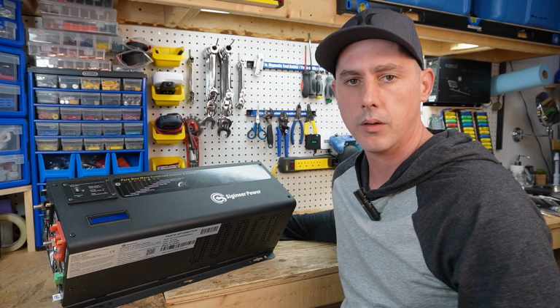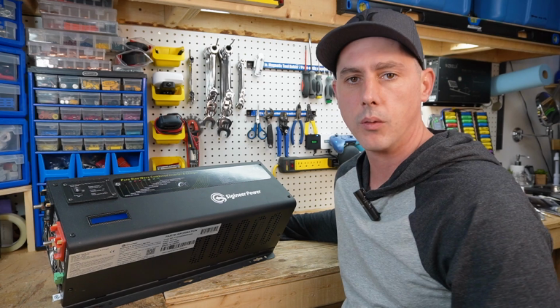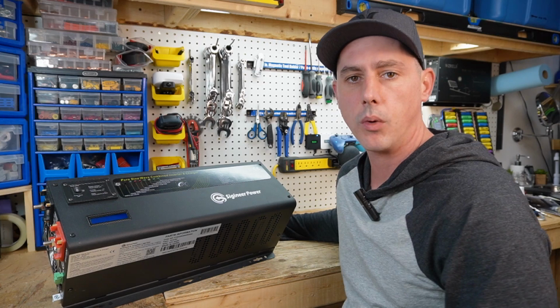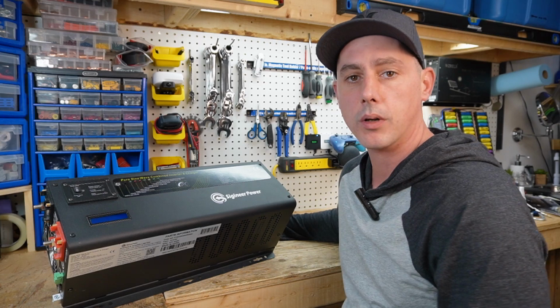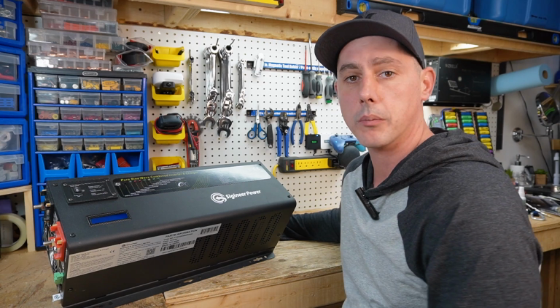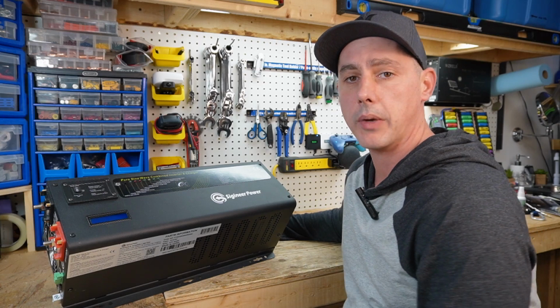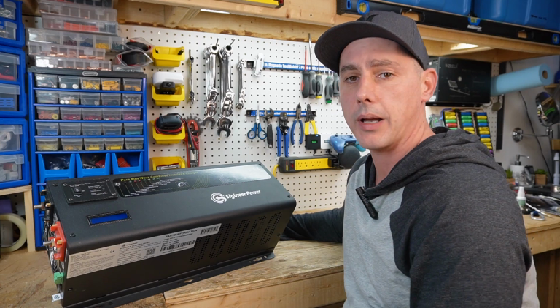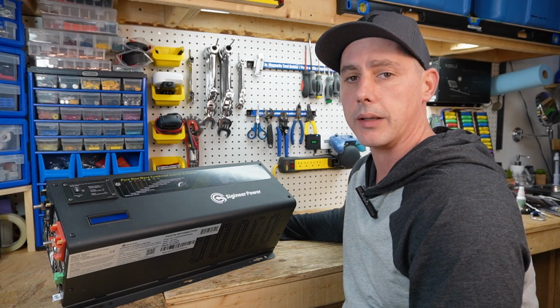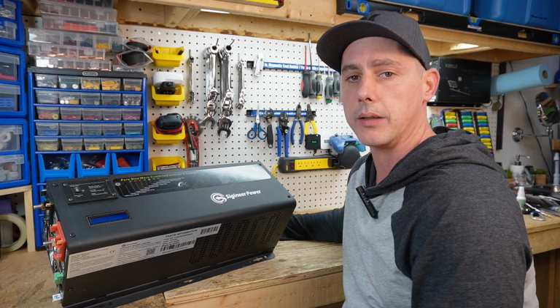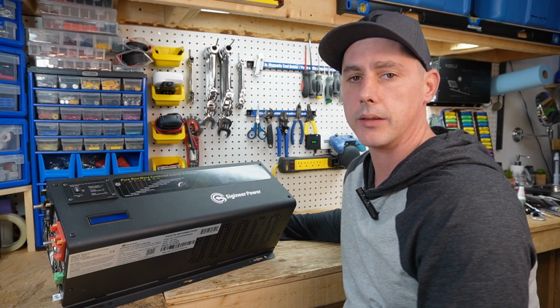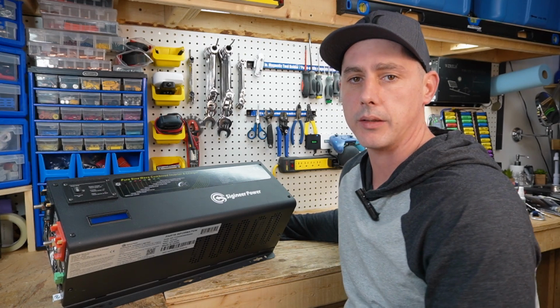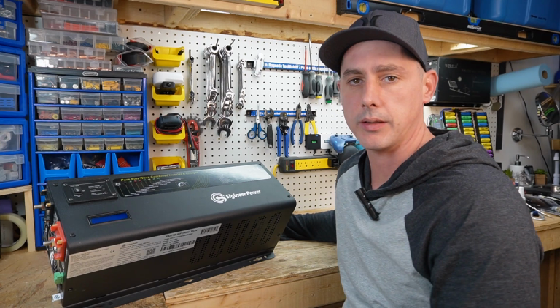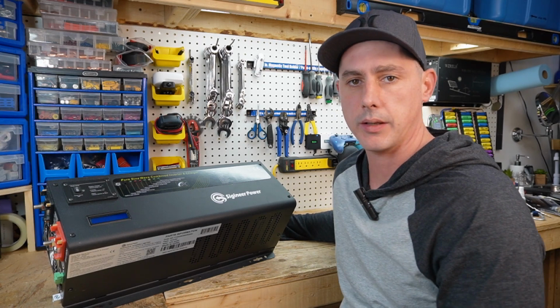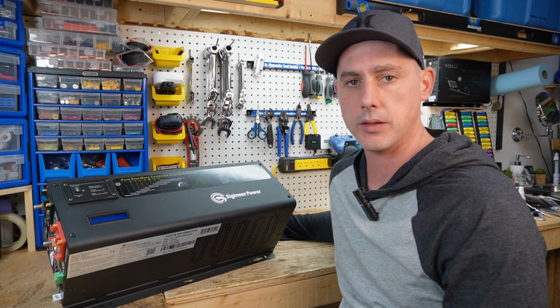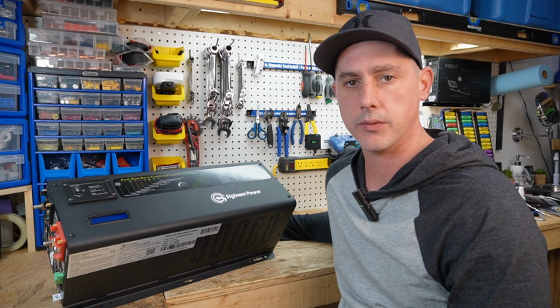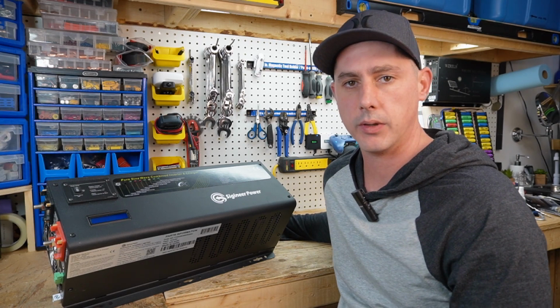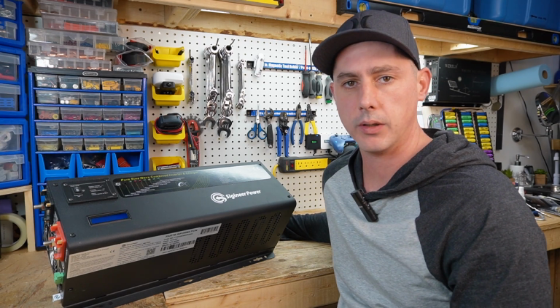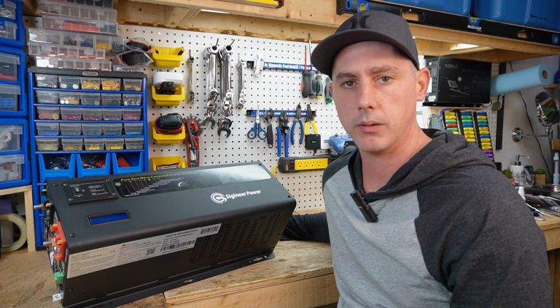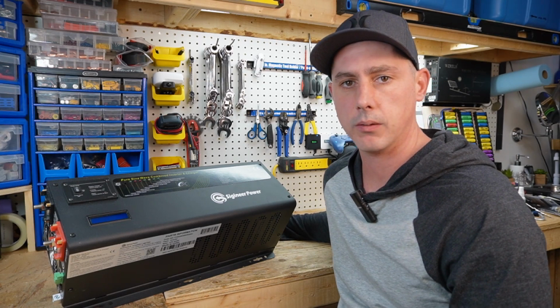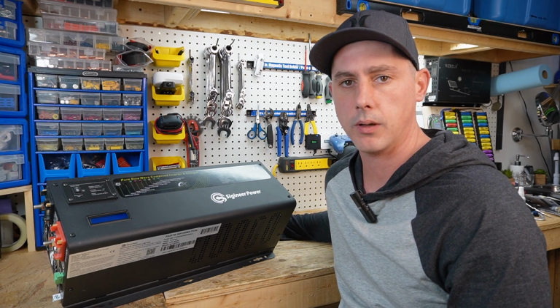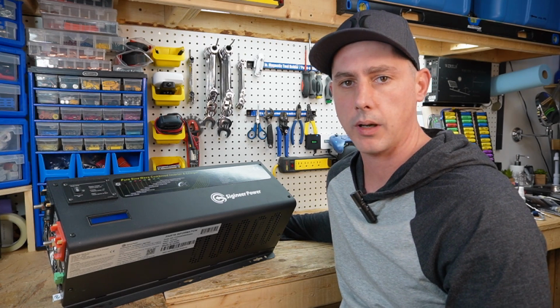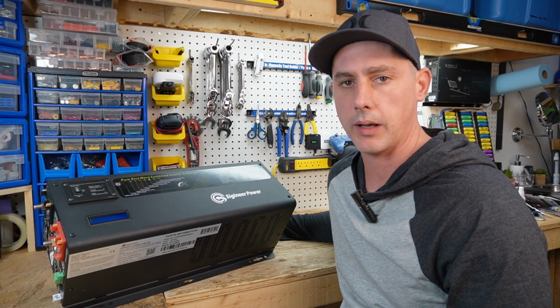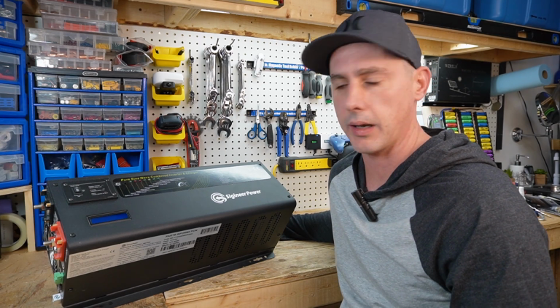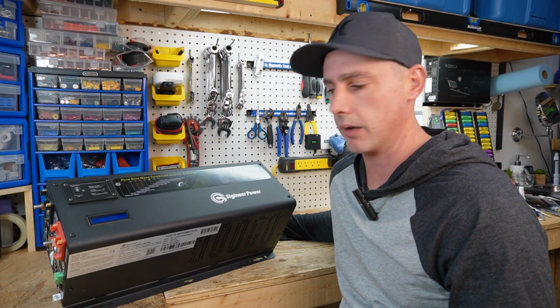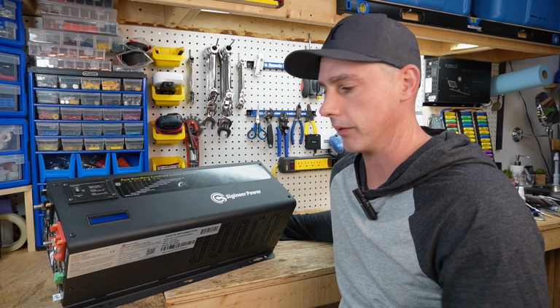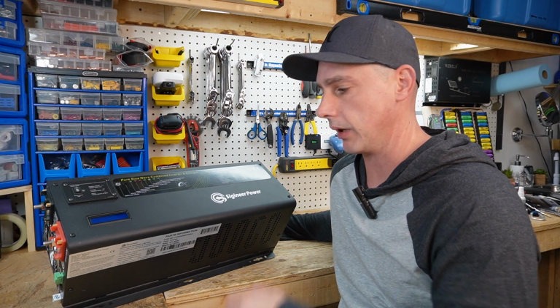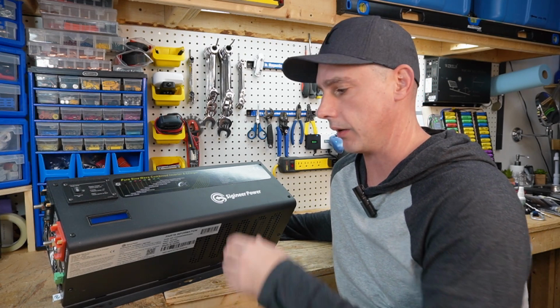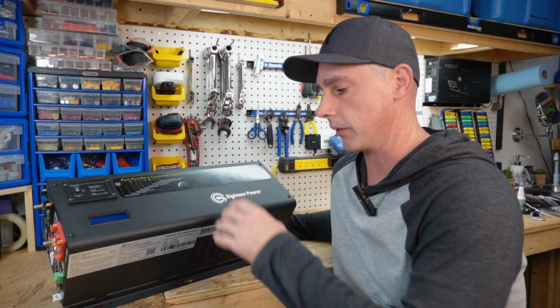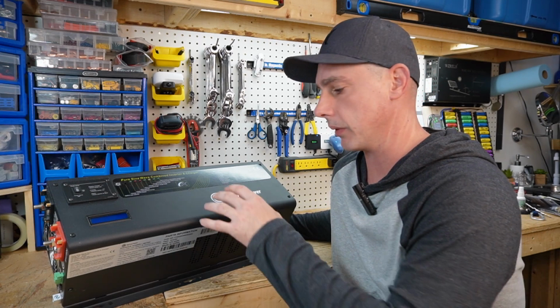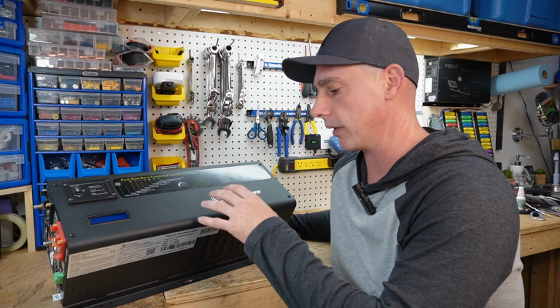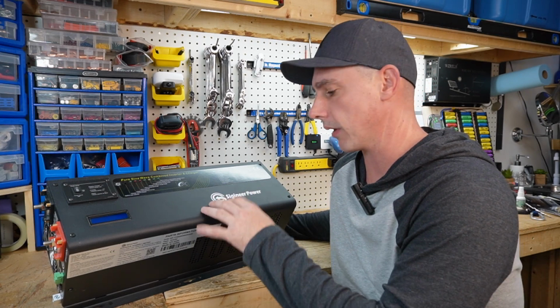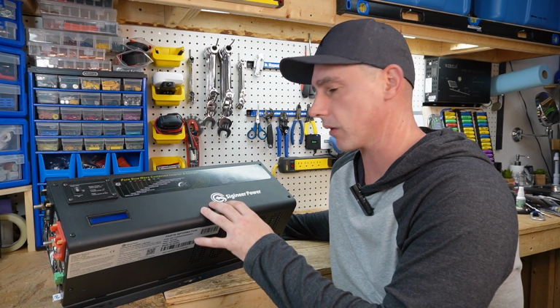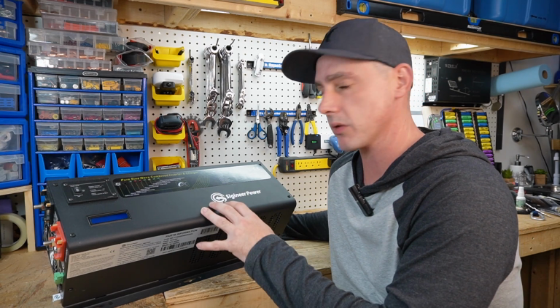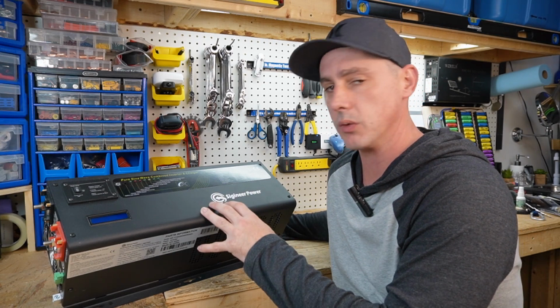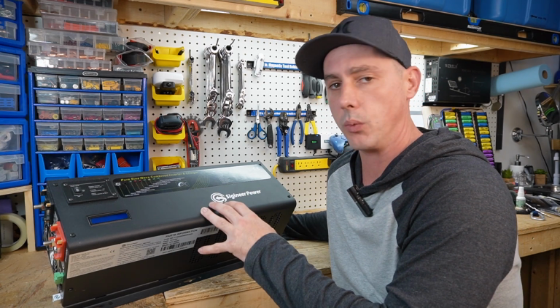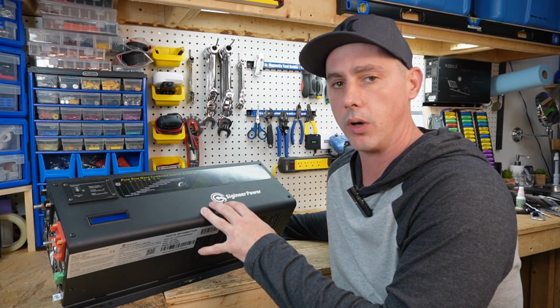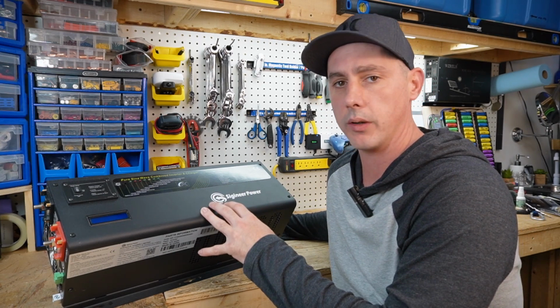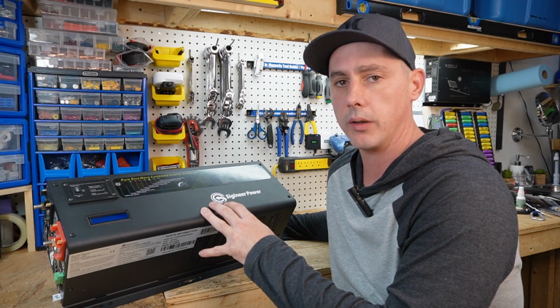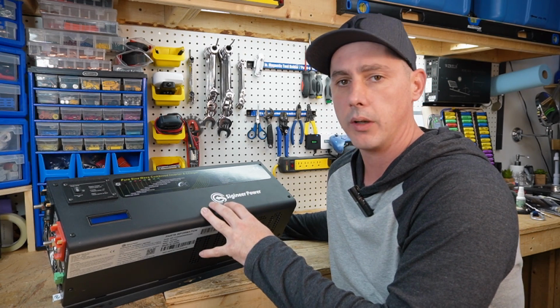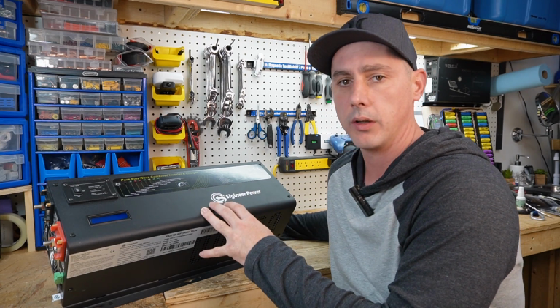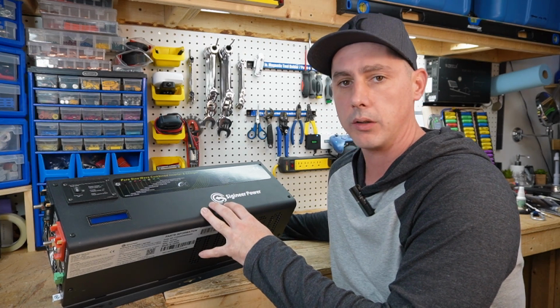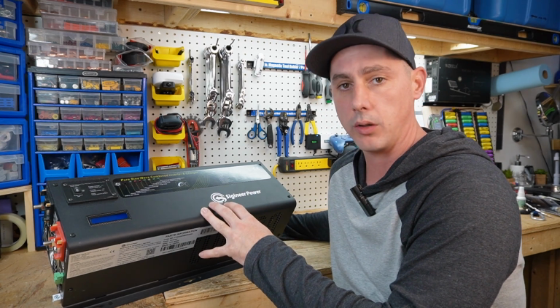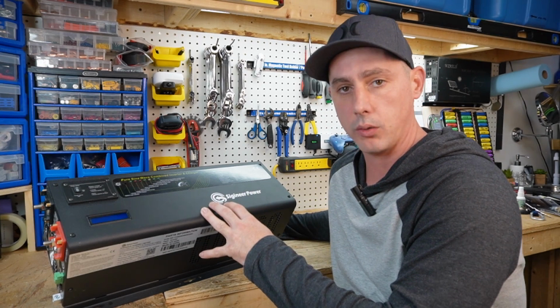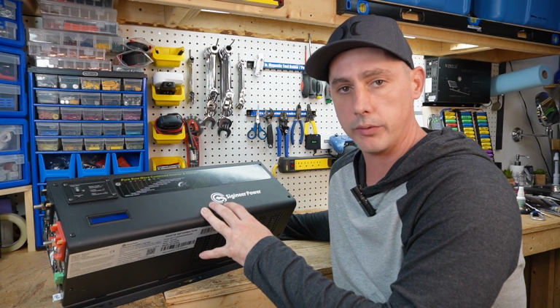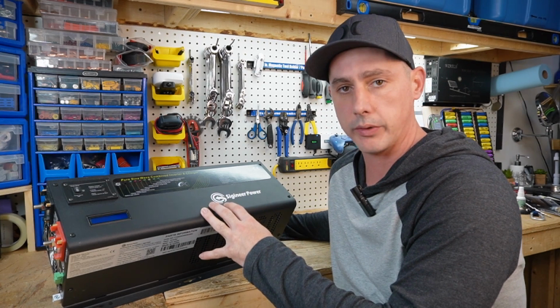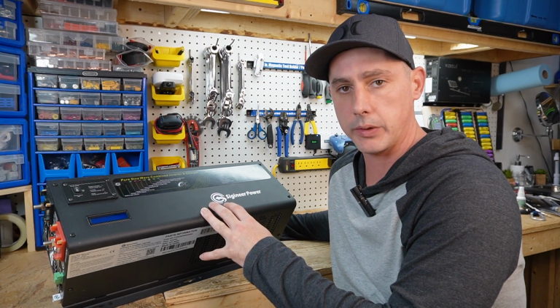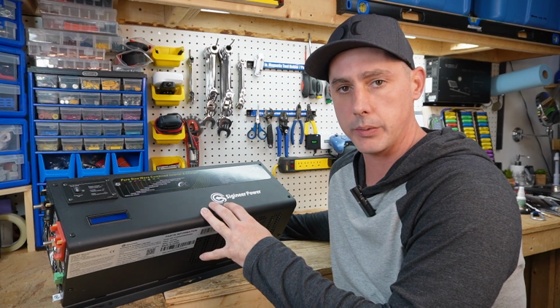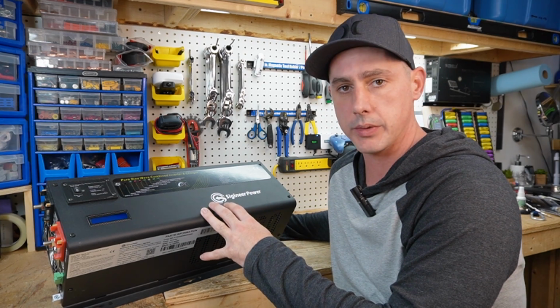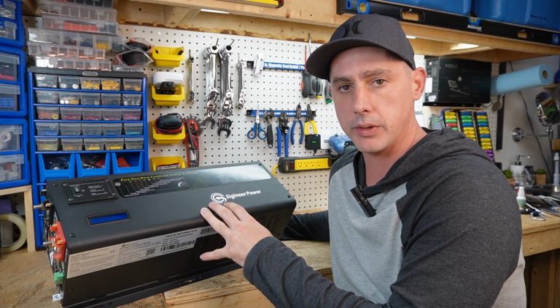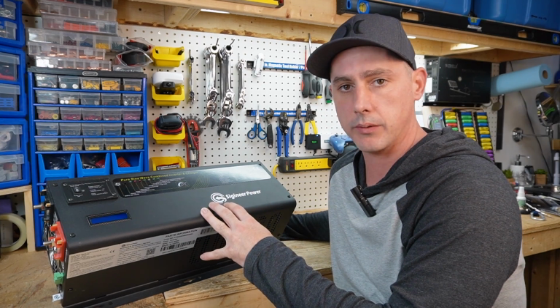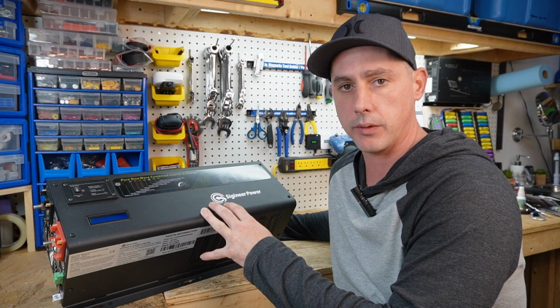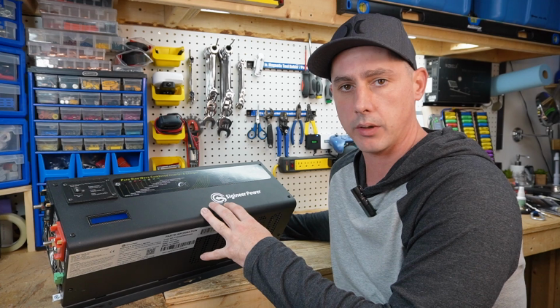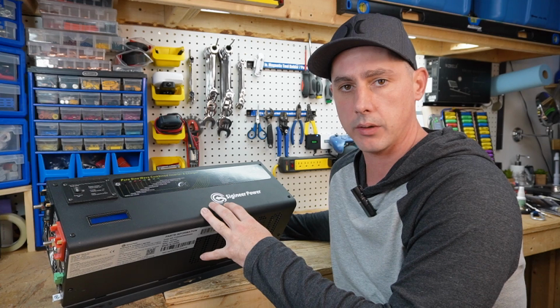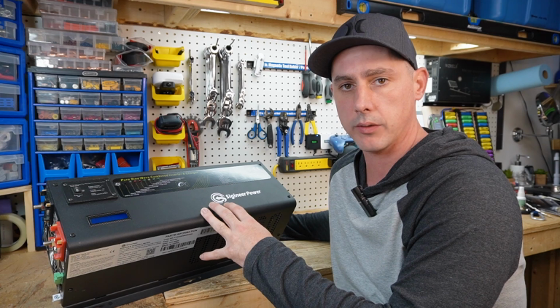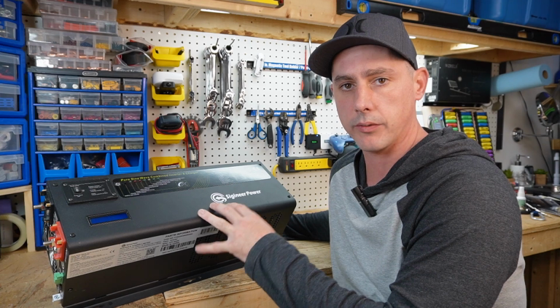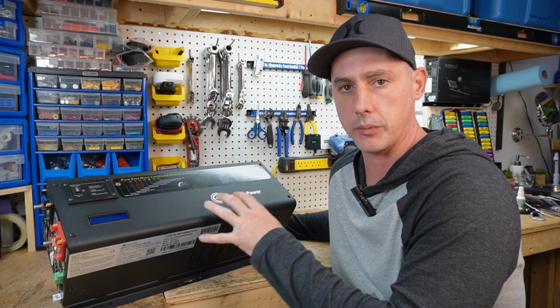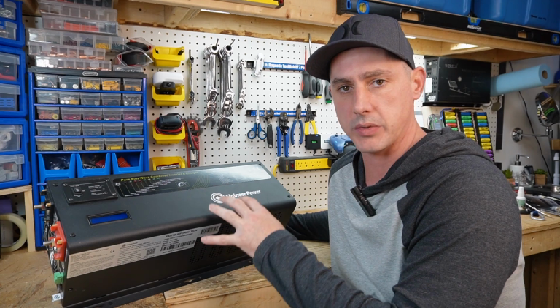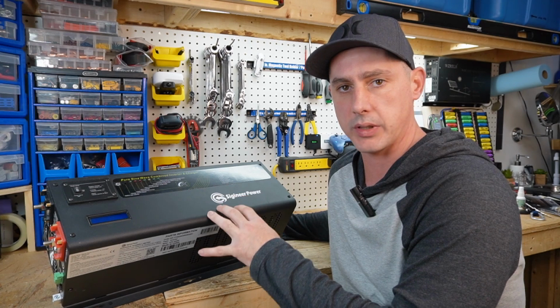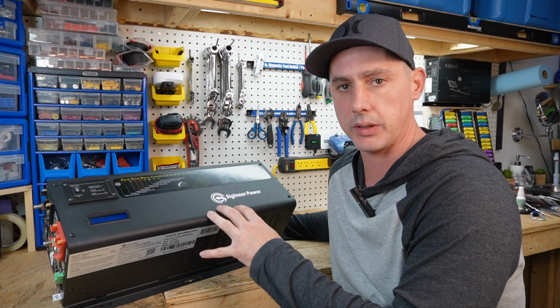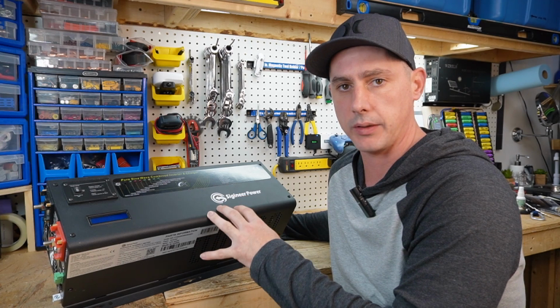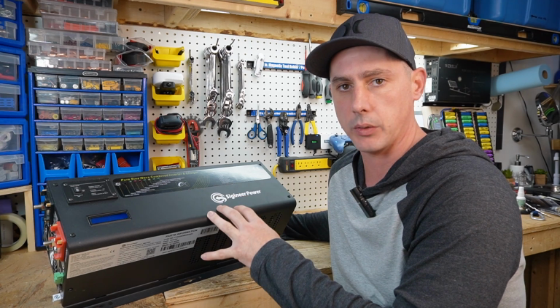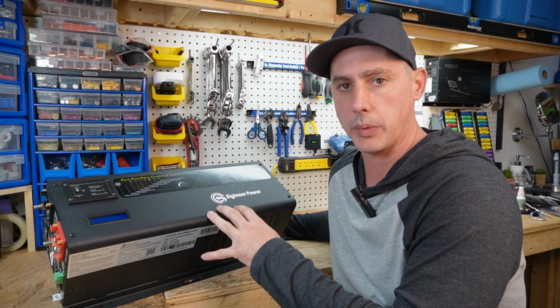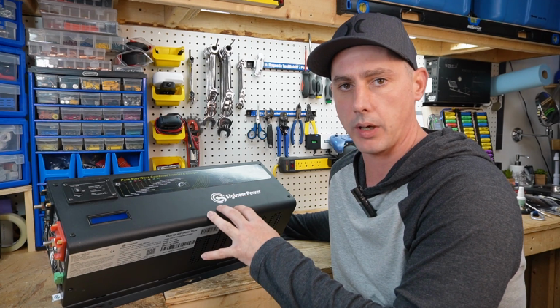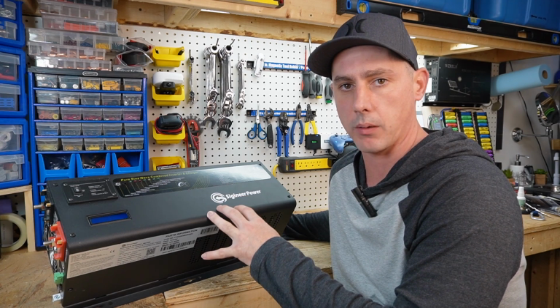Welcome back. In today's video I have a 3,000 watt low frequency inverter from Signier Power.